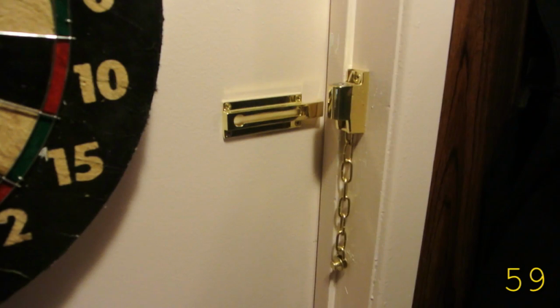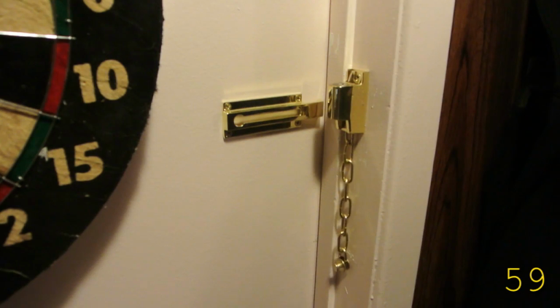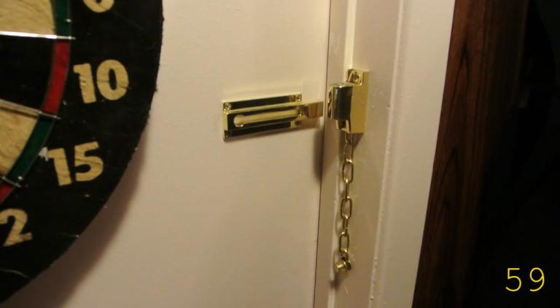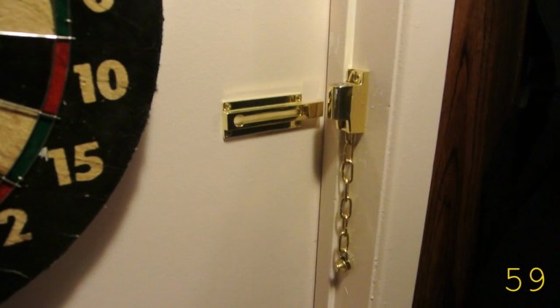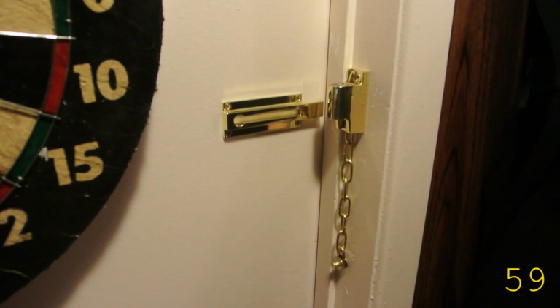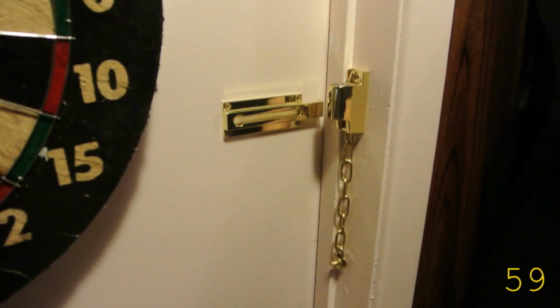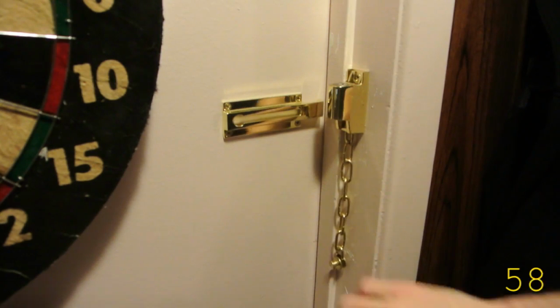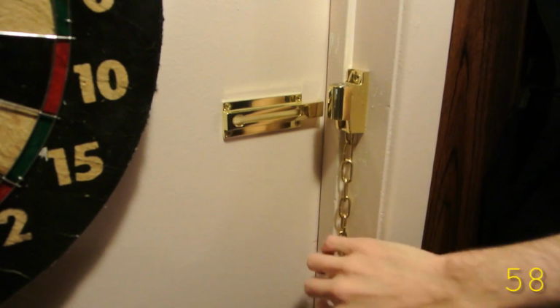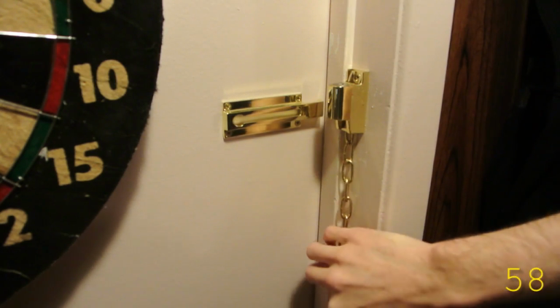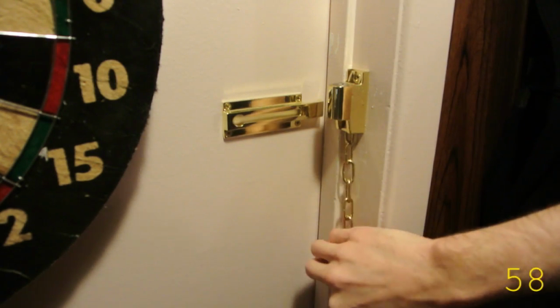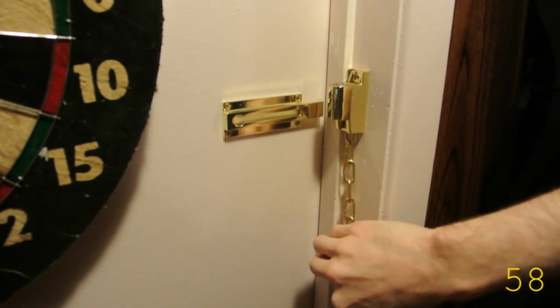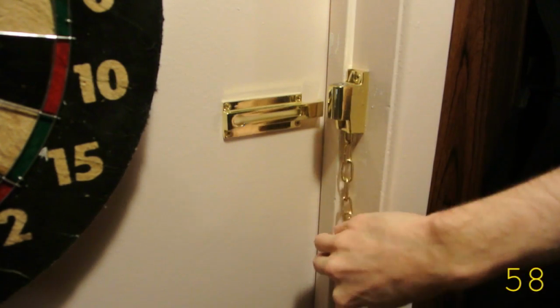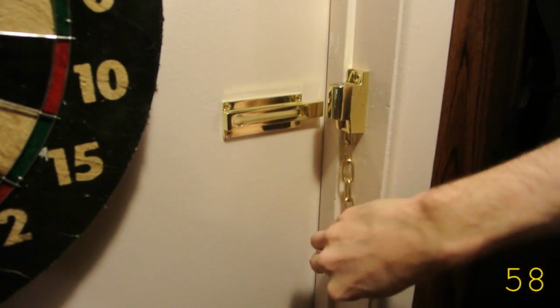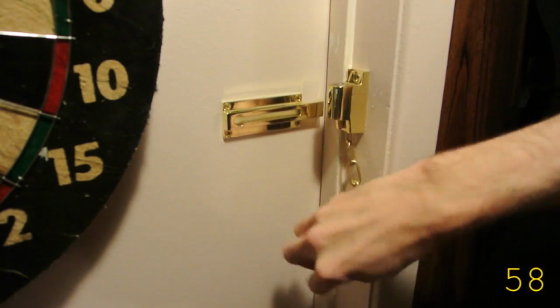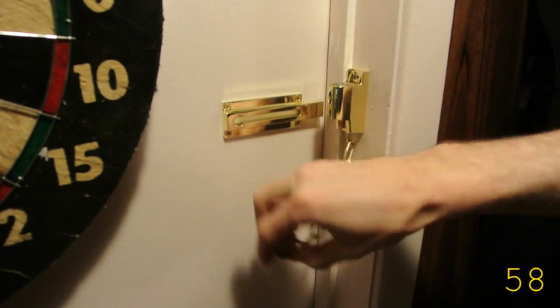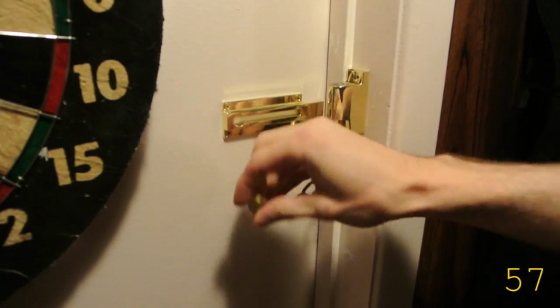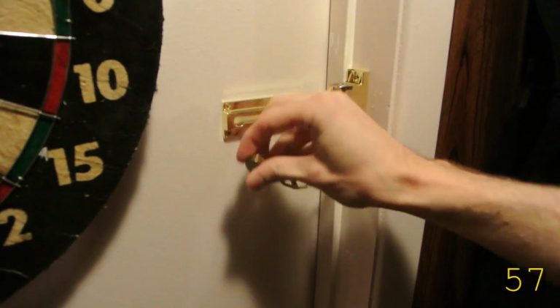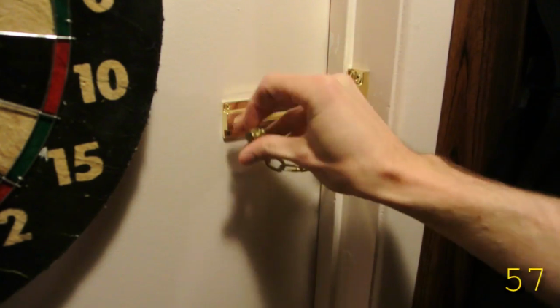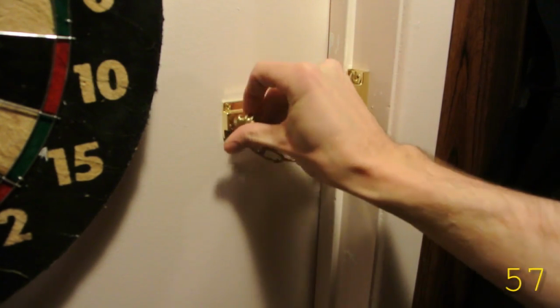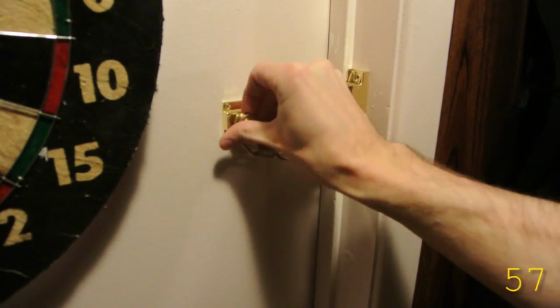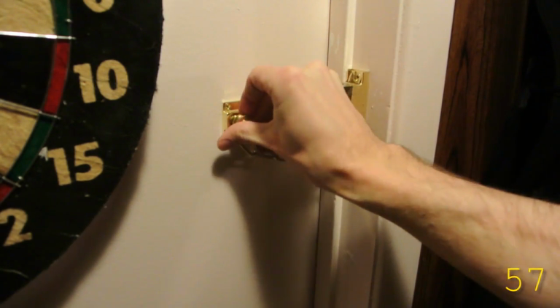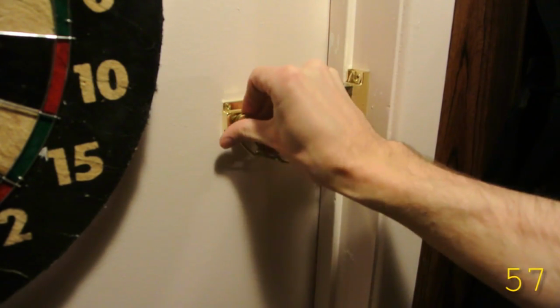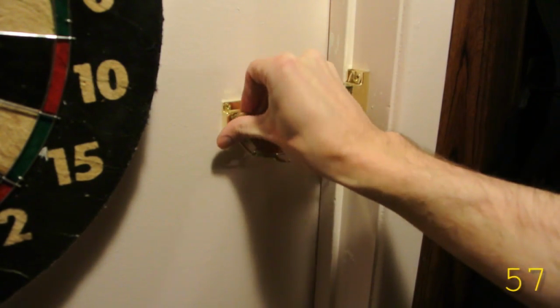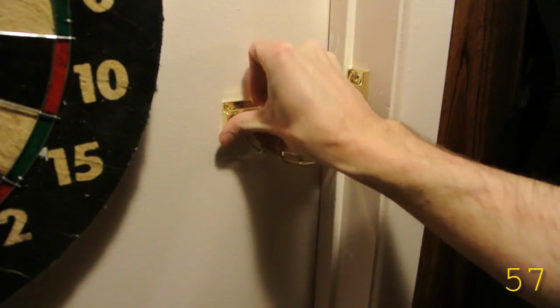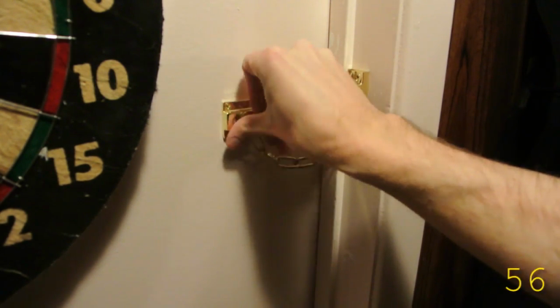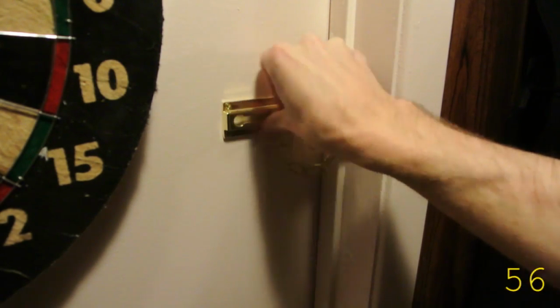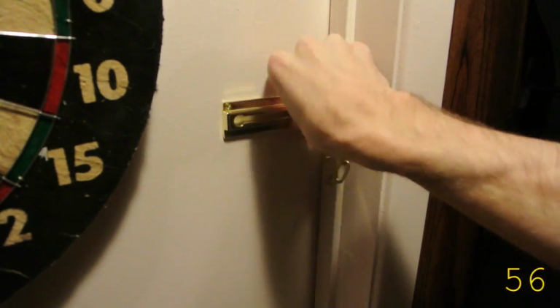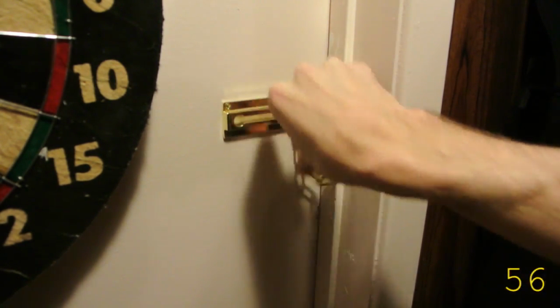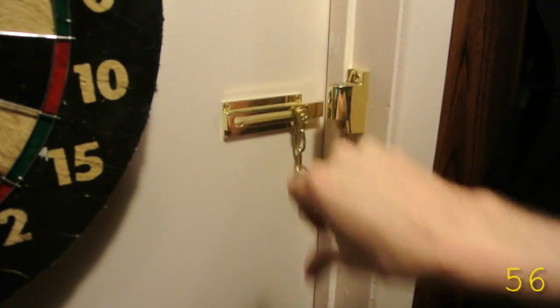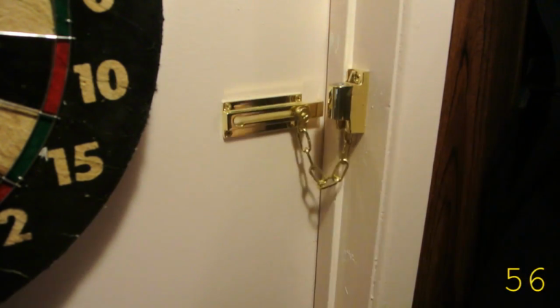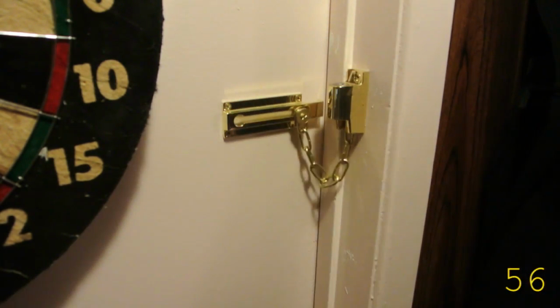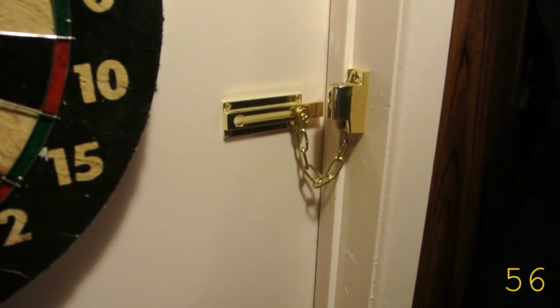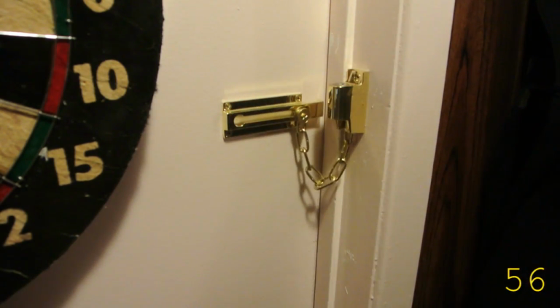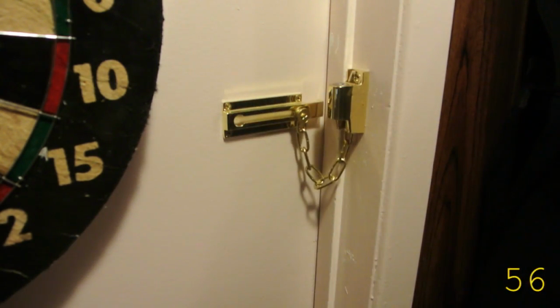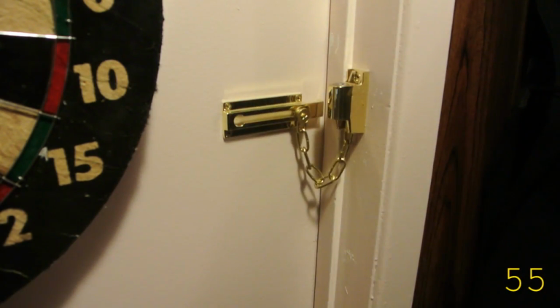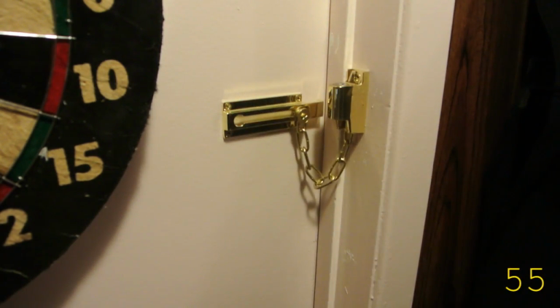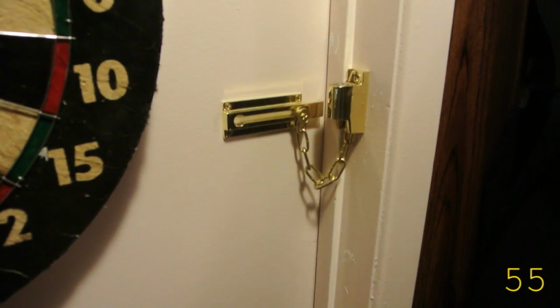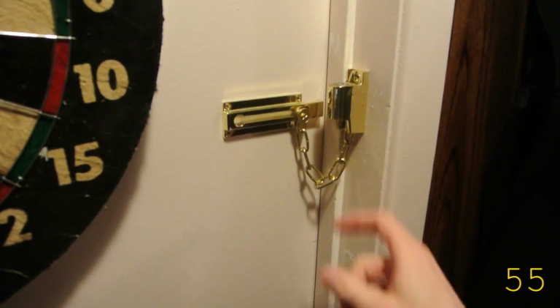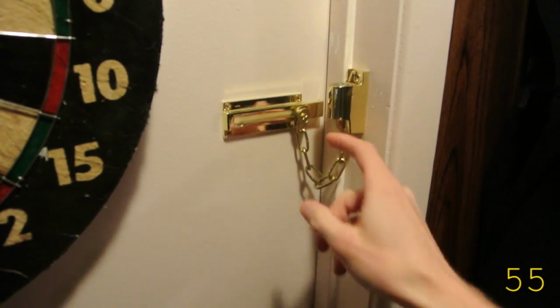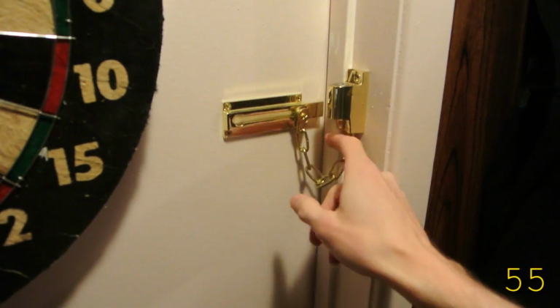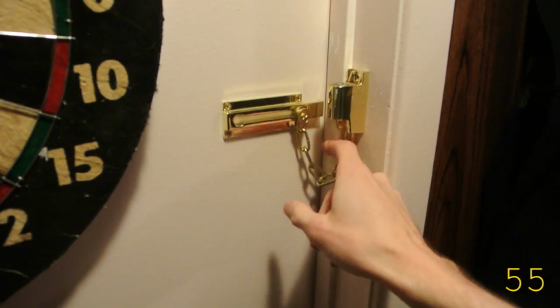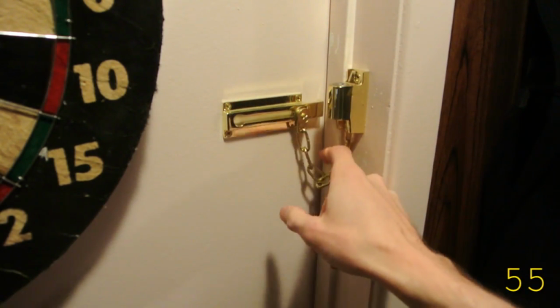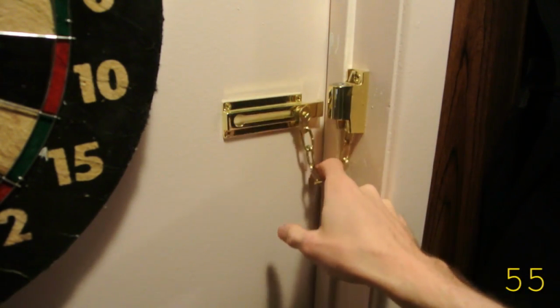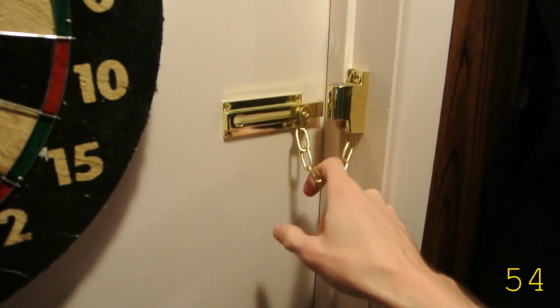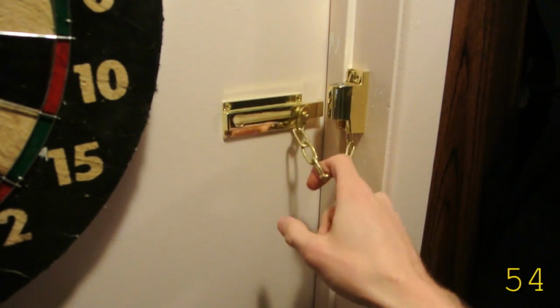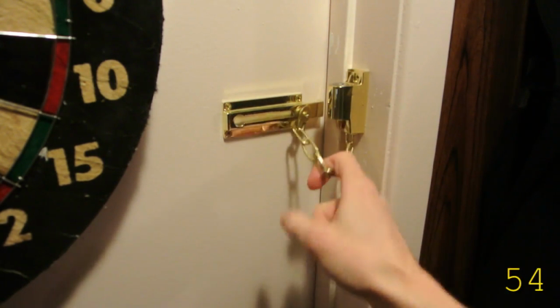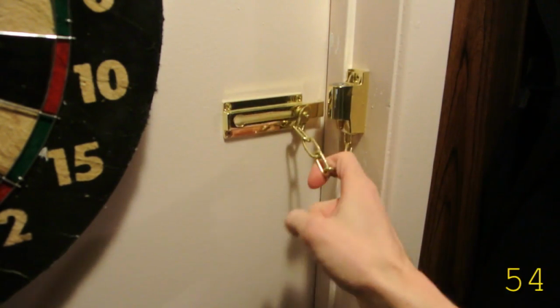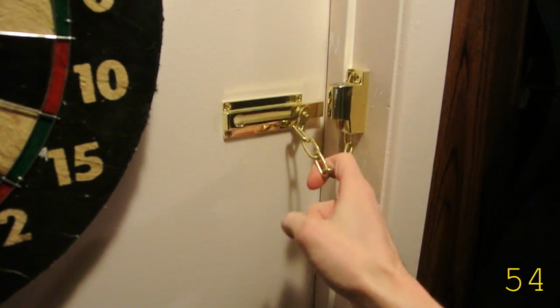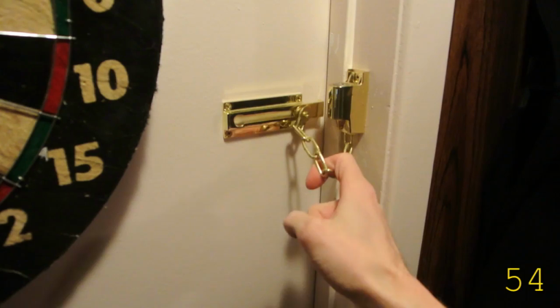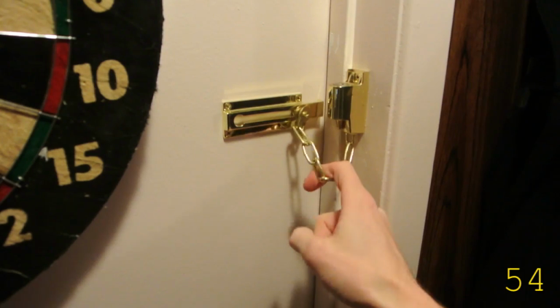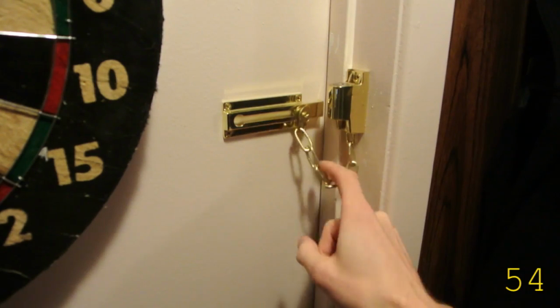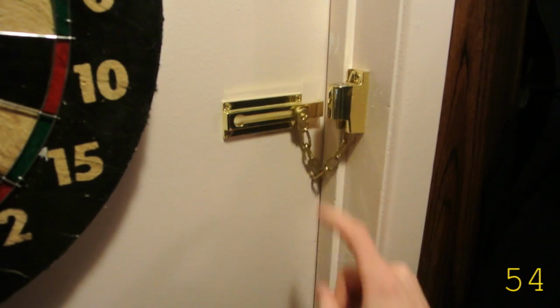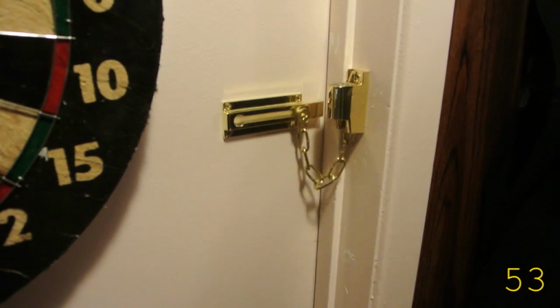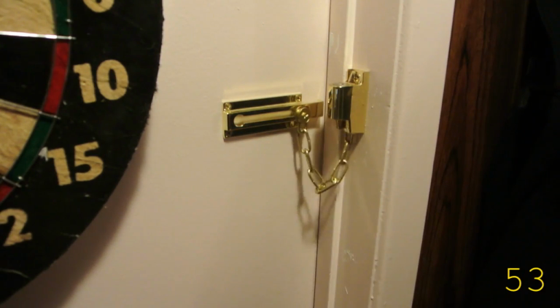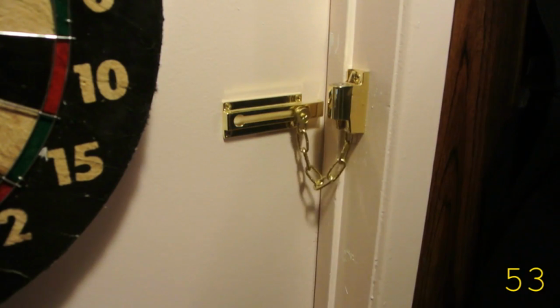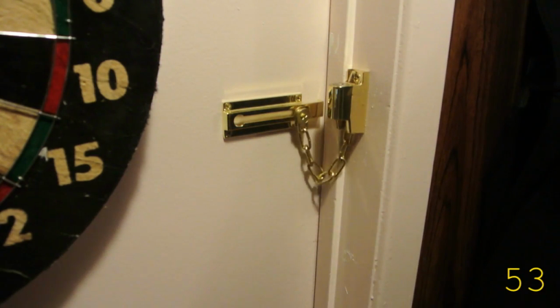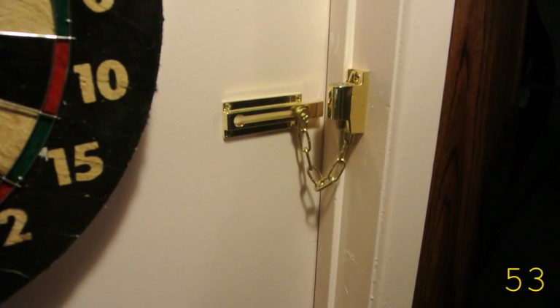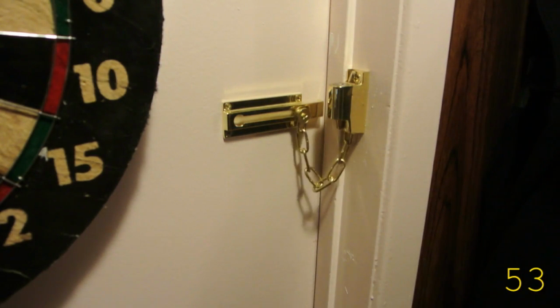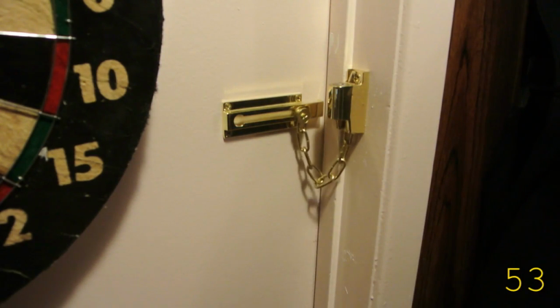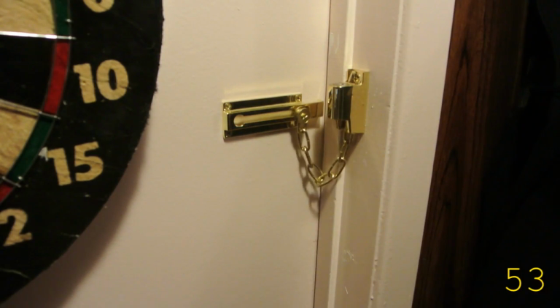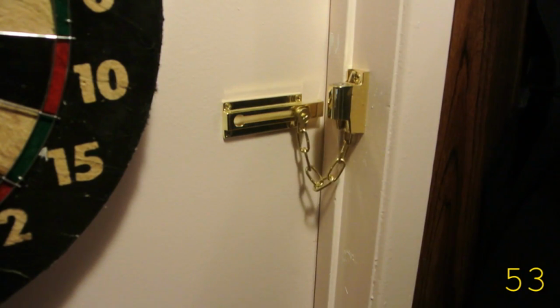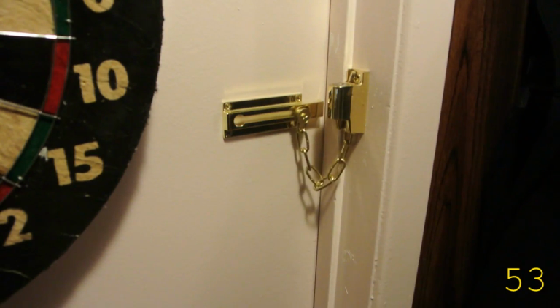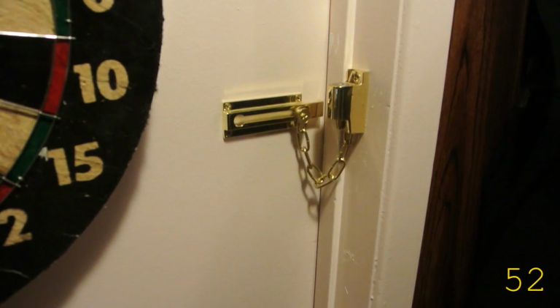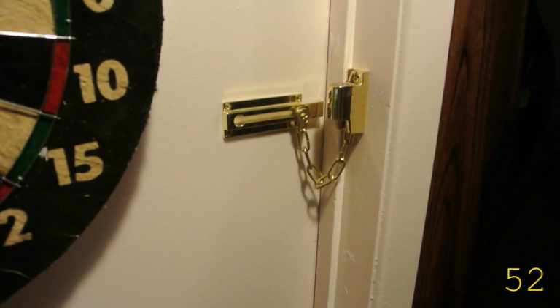Do you have a chain lock? Does it make you feel safe? It shouldn't.